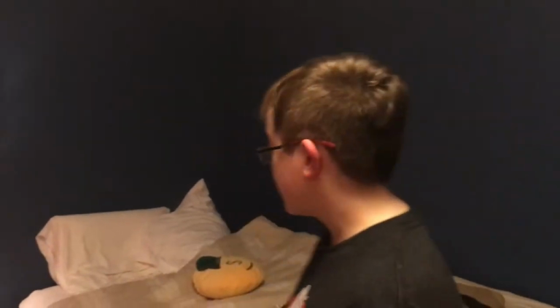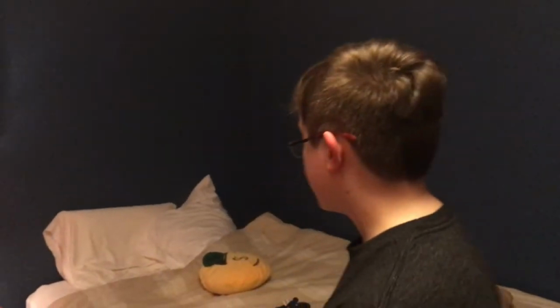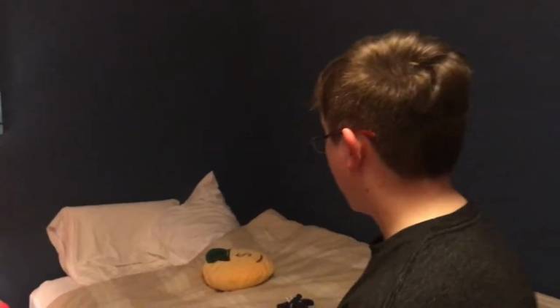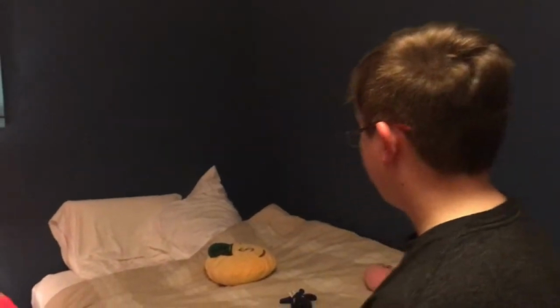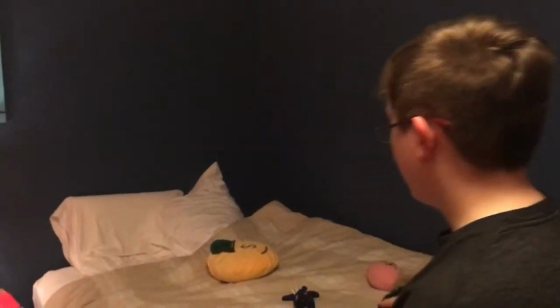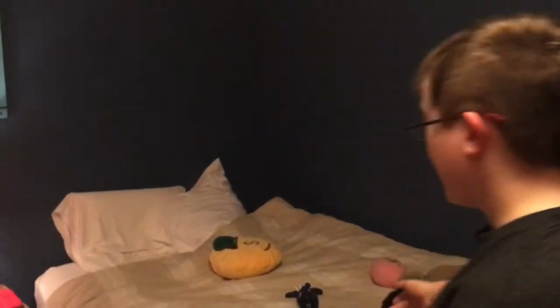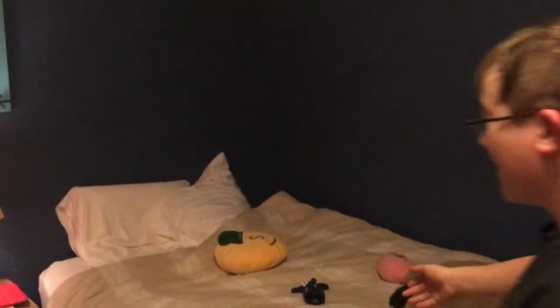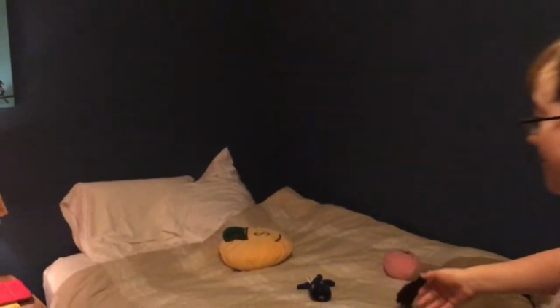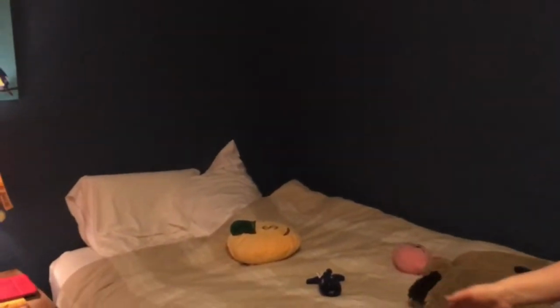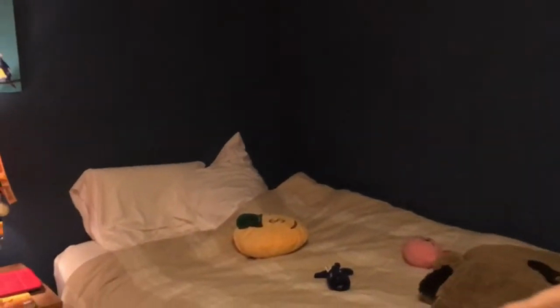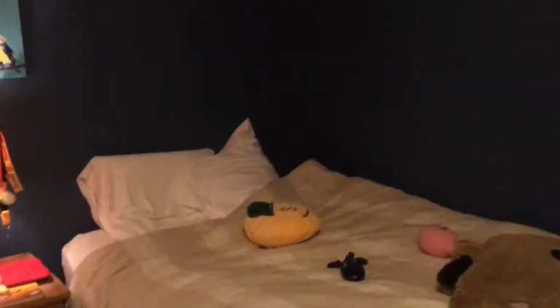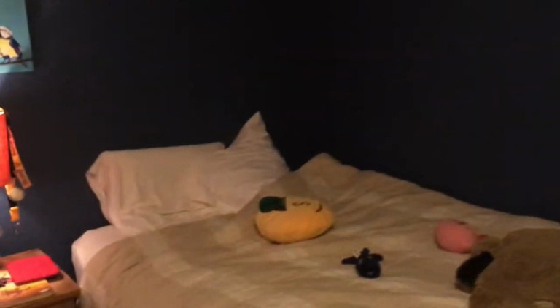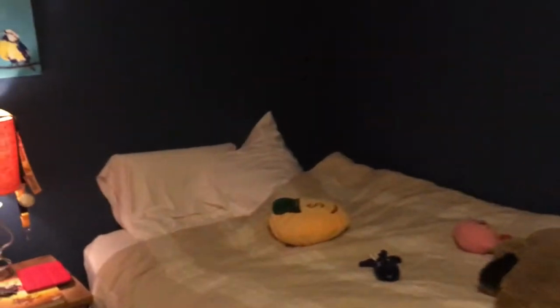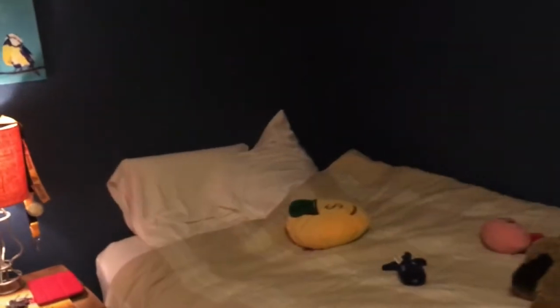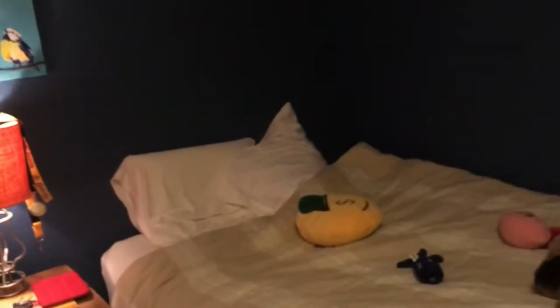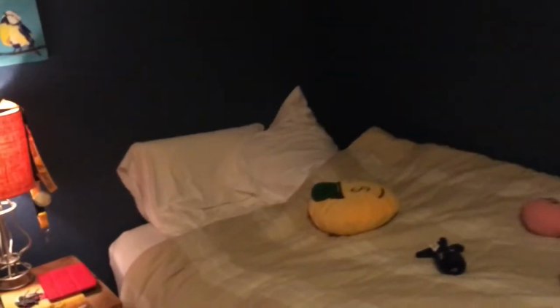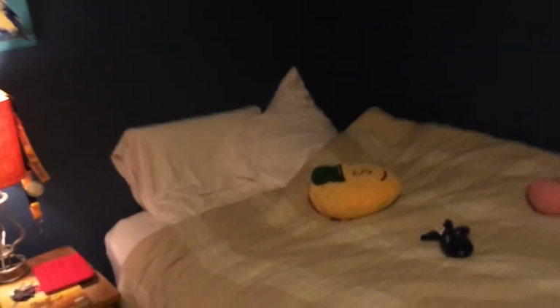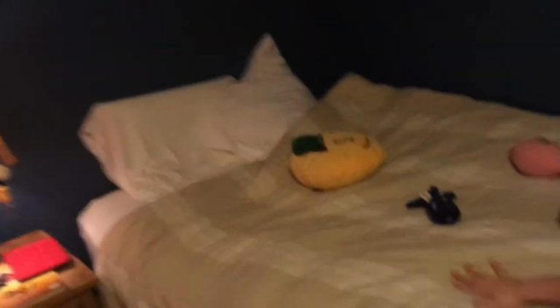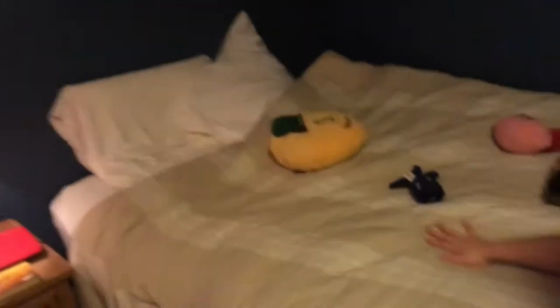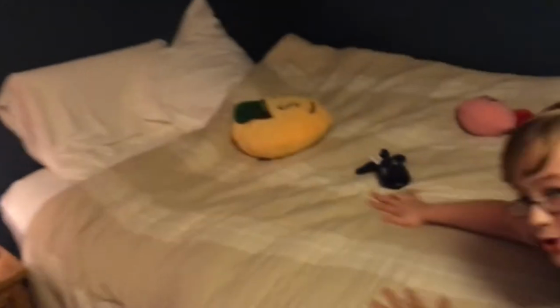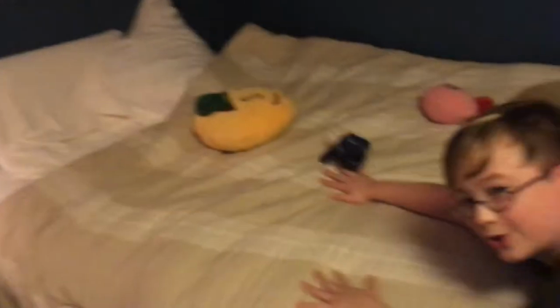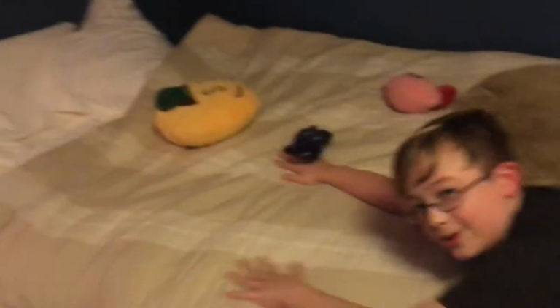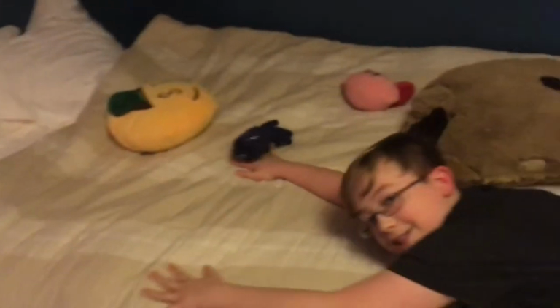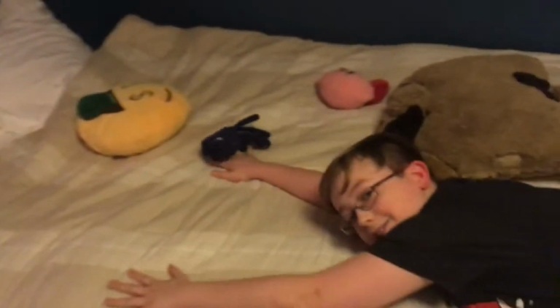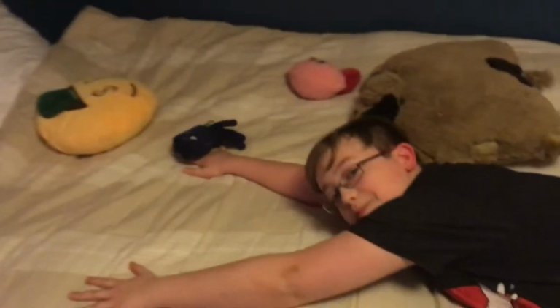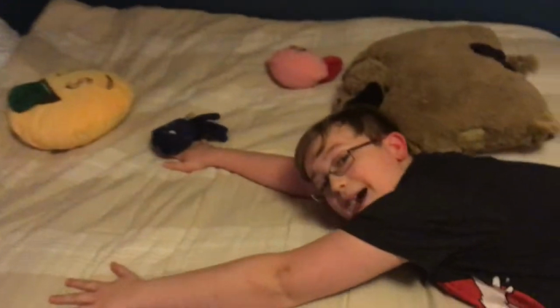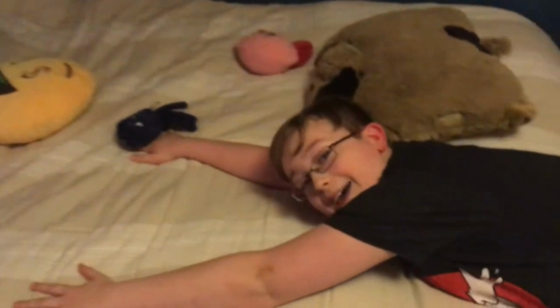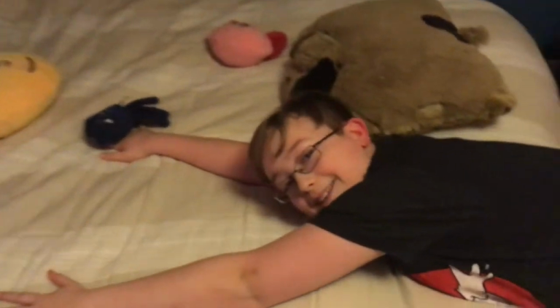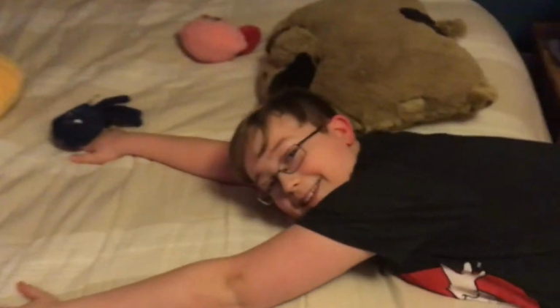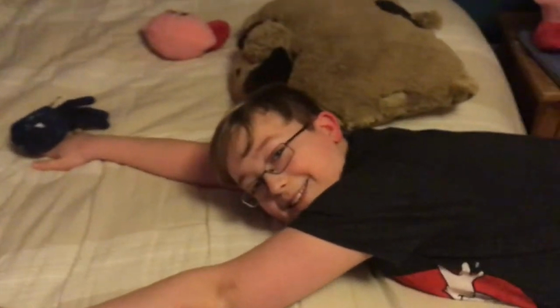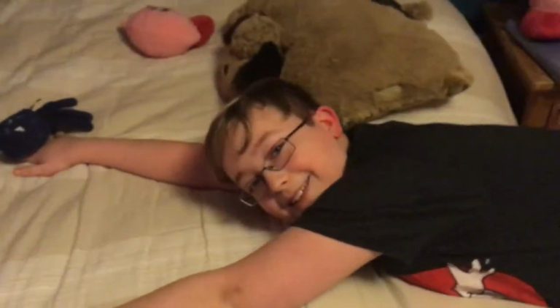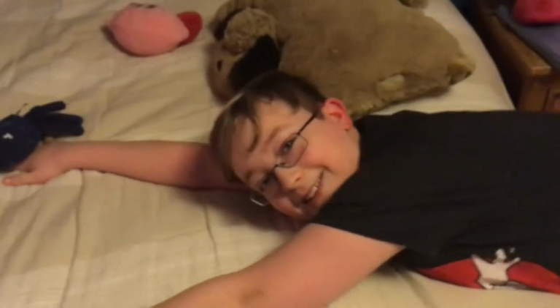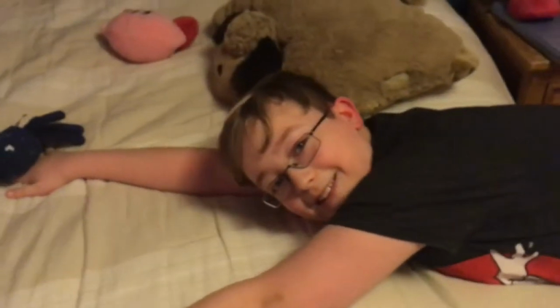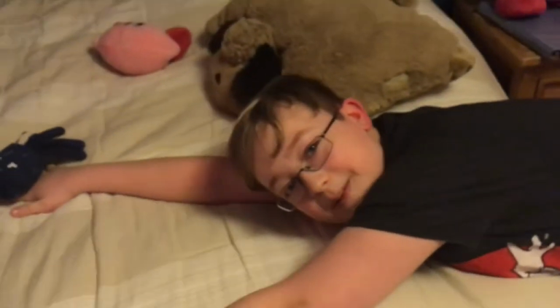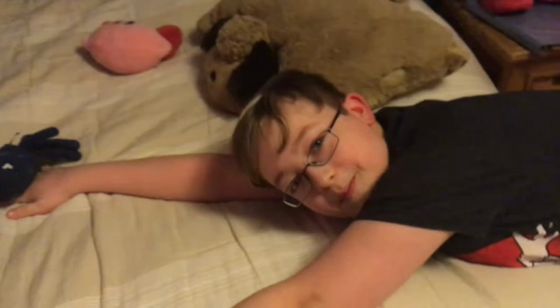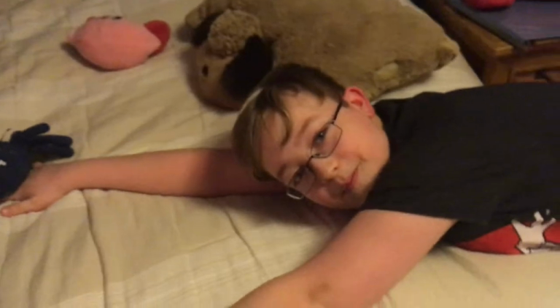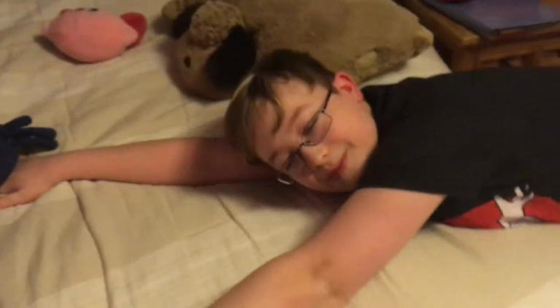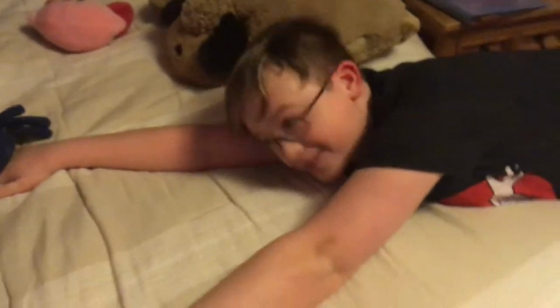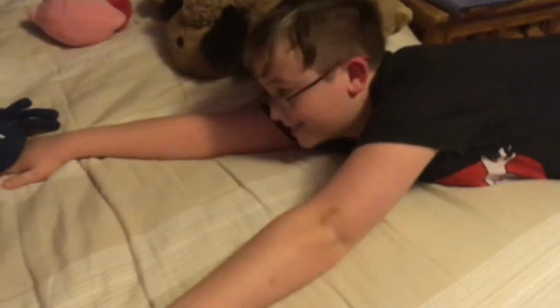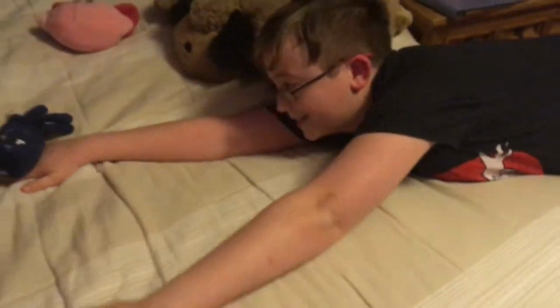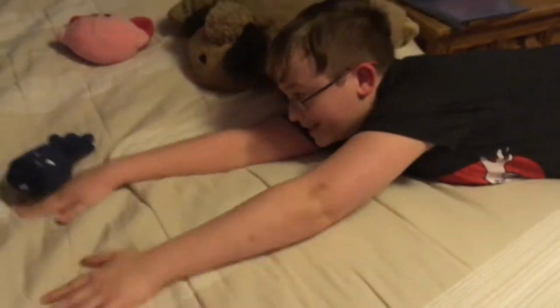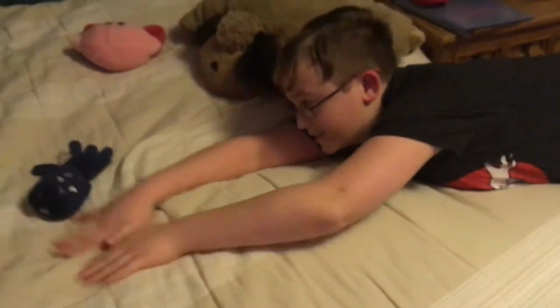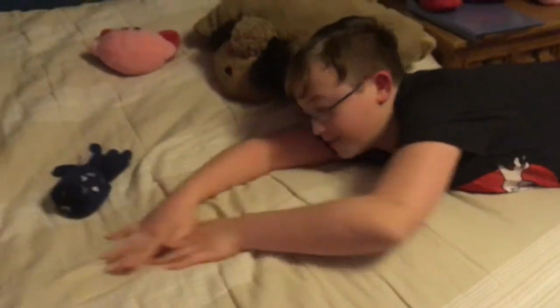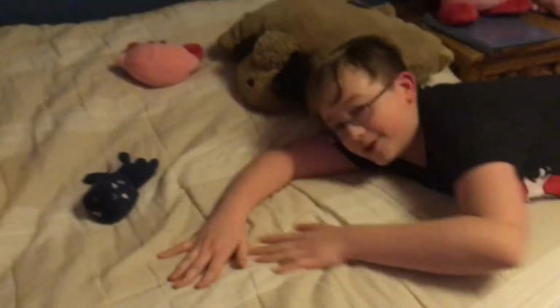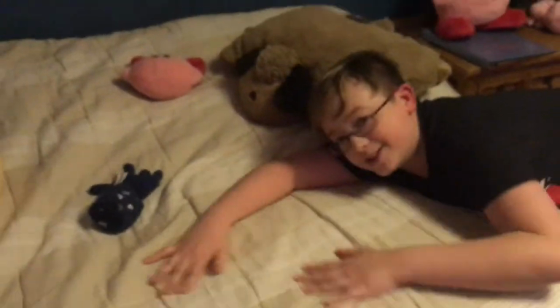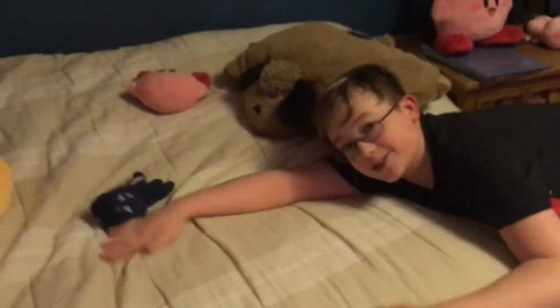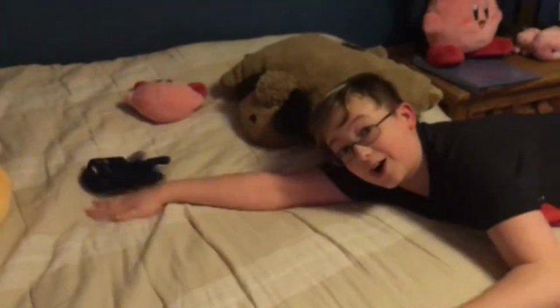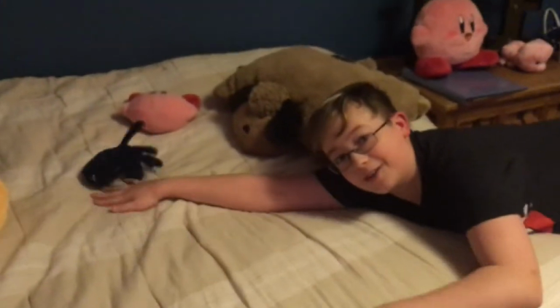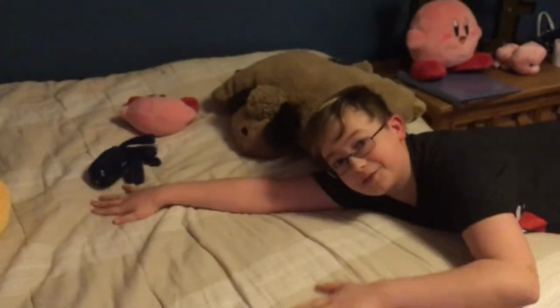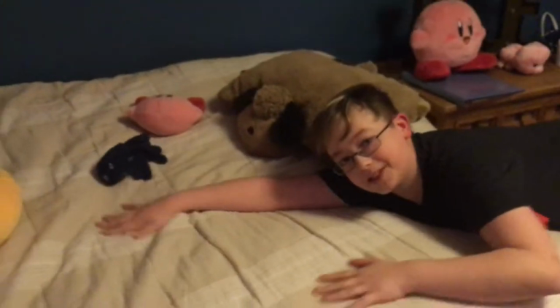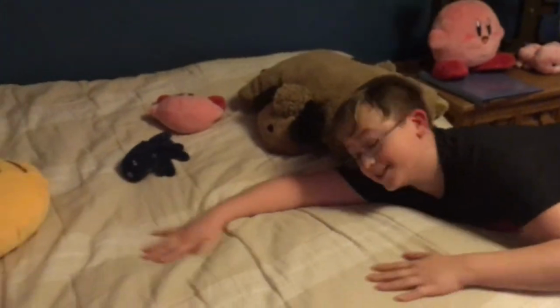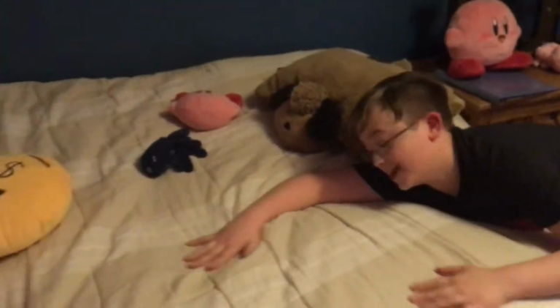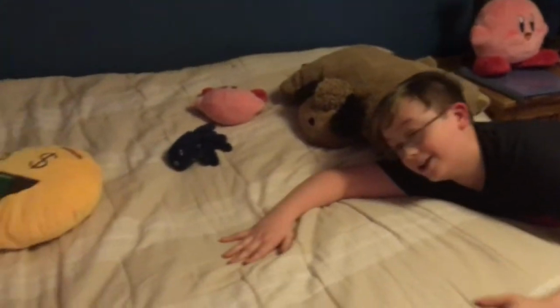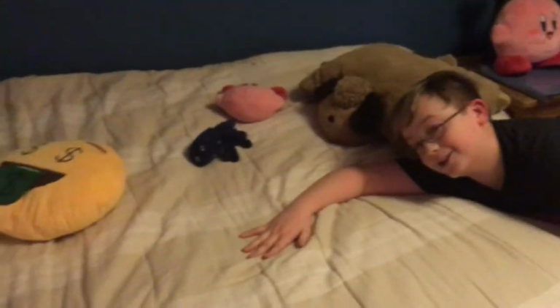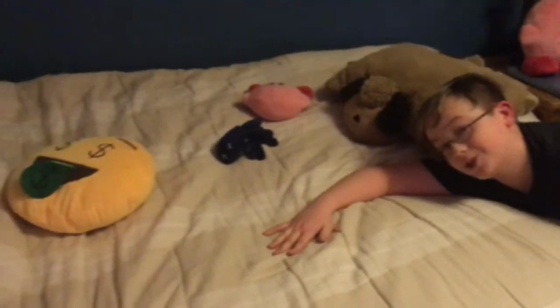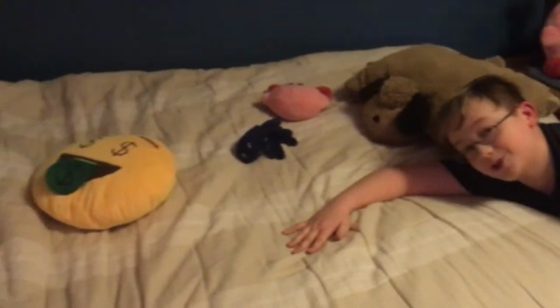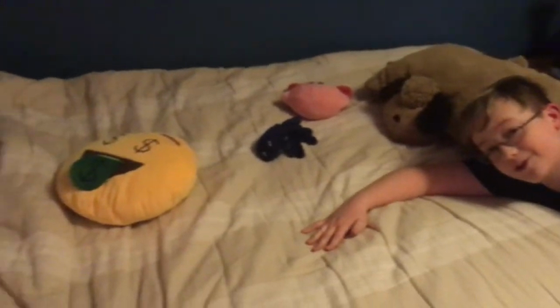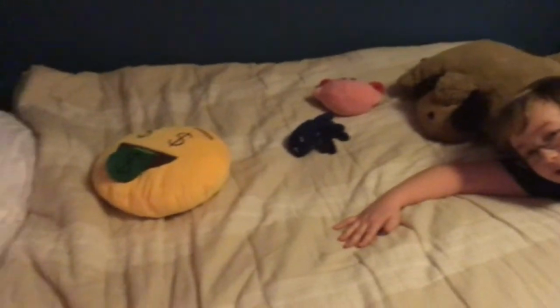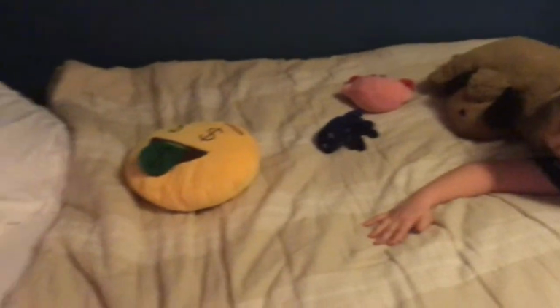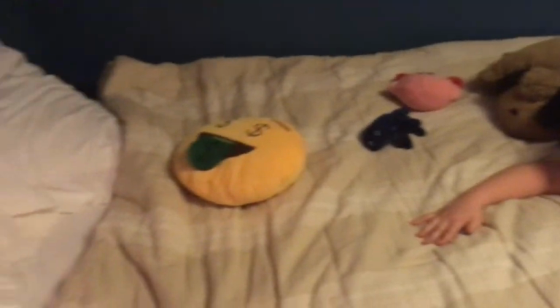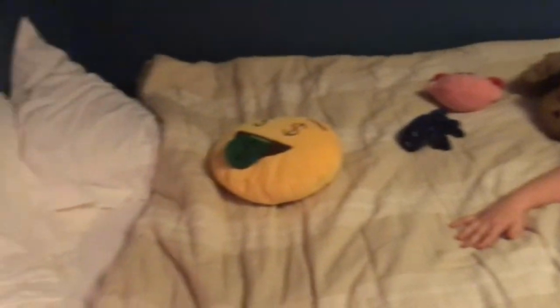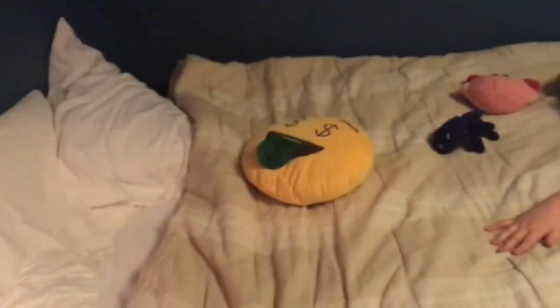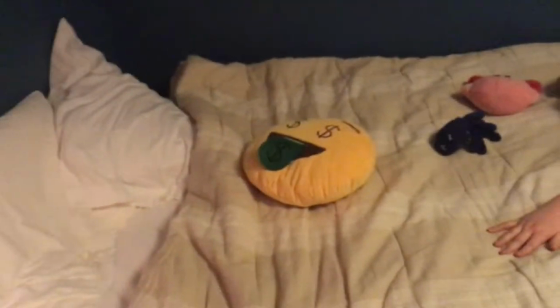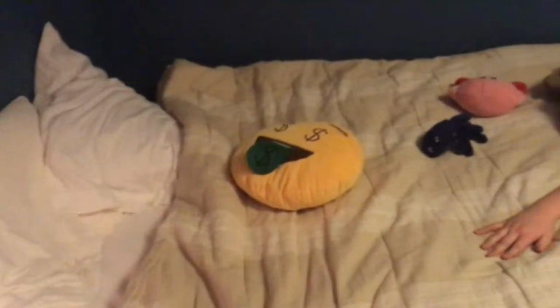First off, we have my beautiful, luxurious bed. It's very soft — and not luxurious at all.